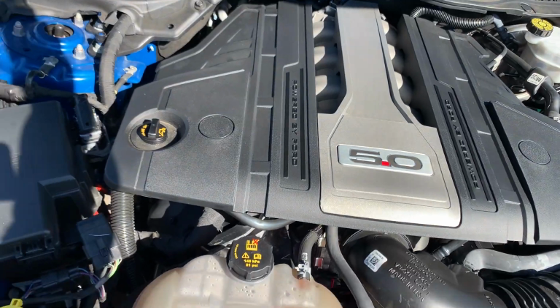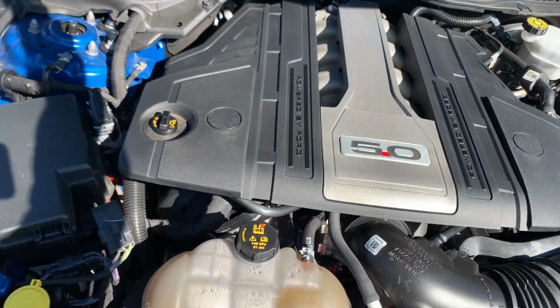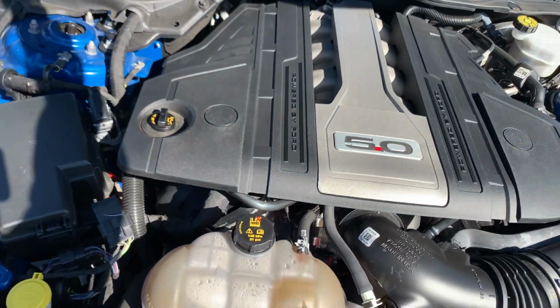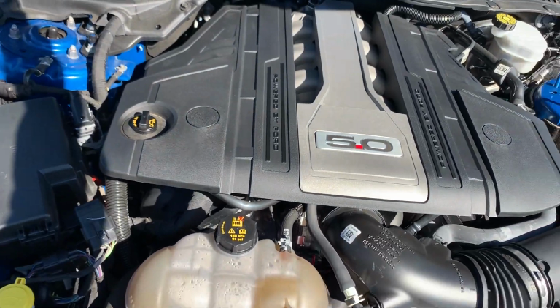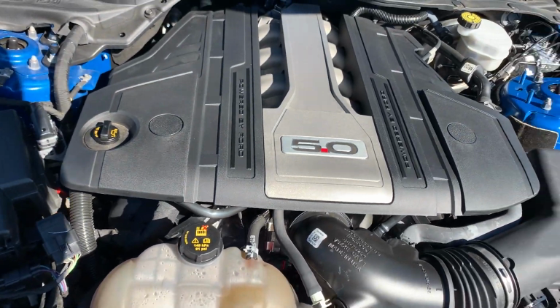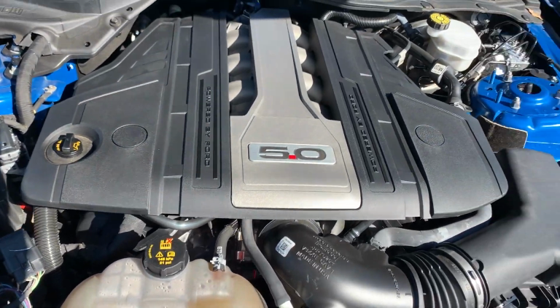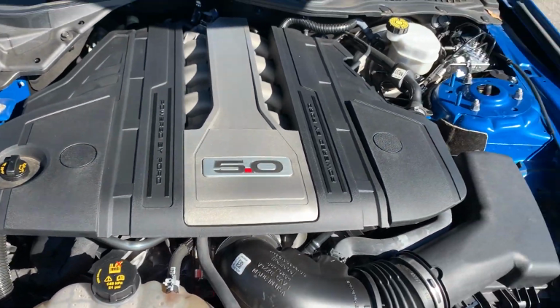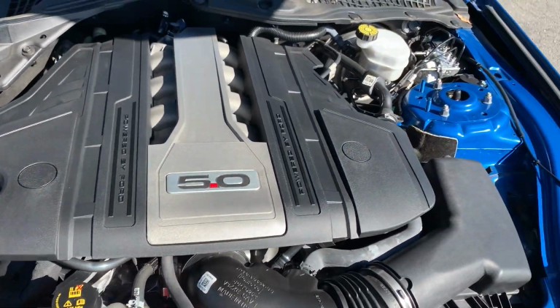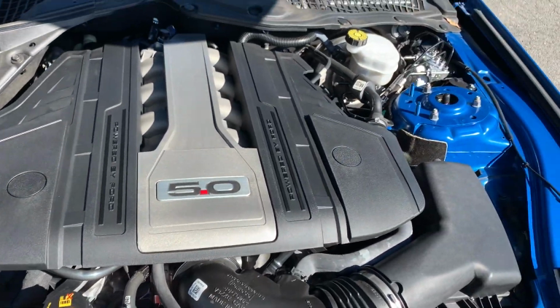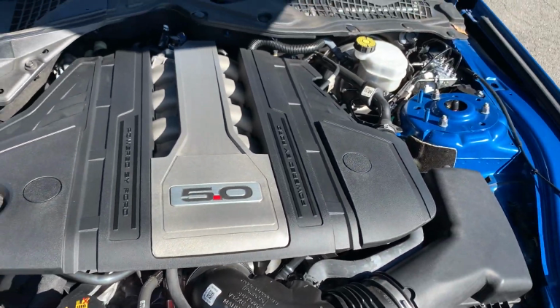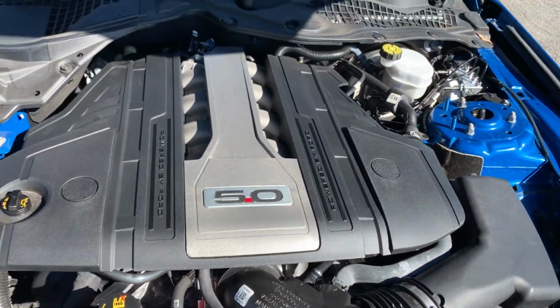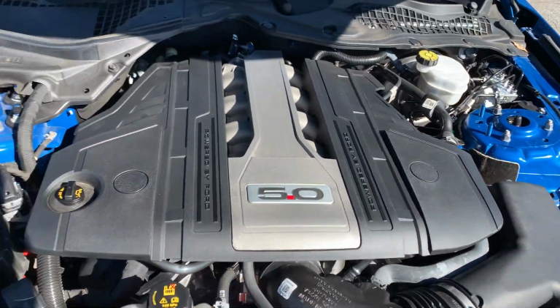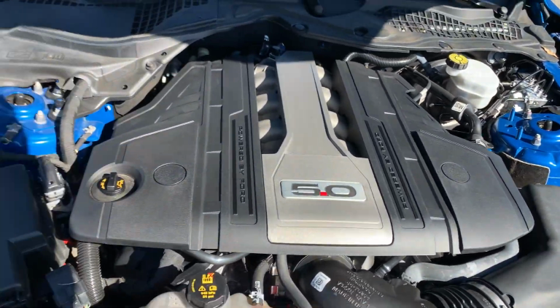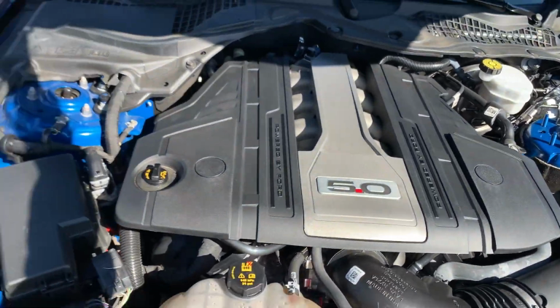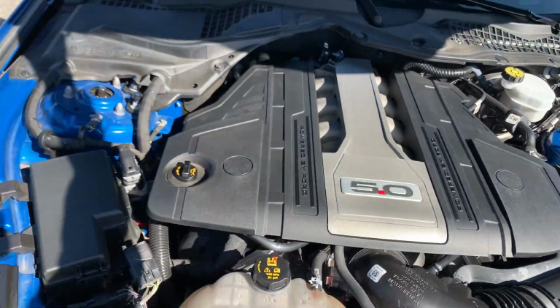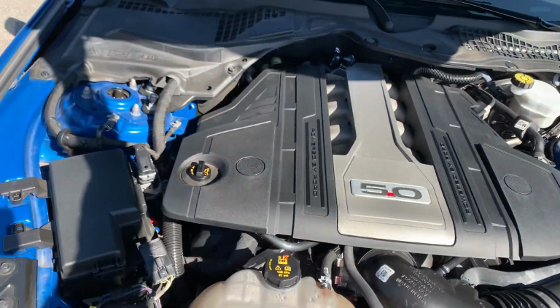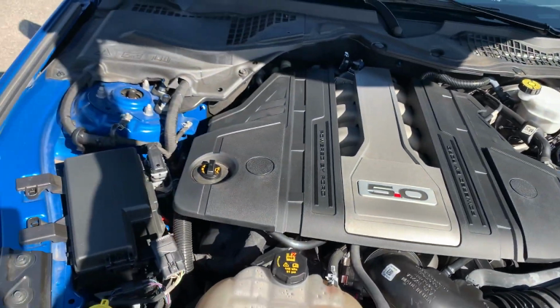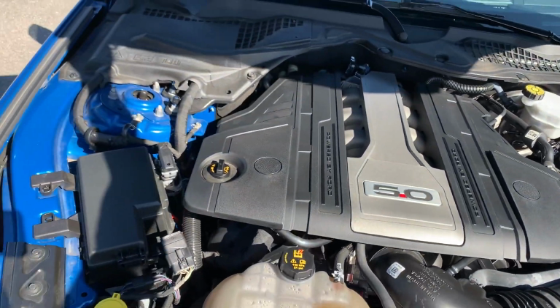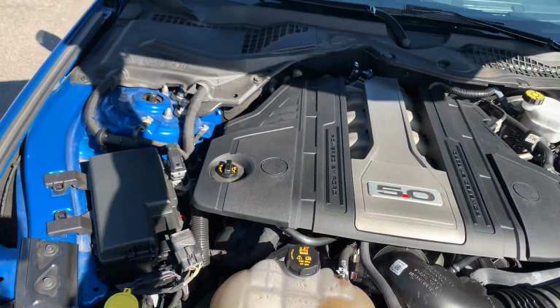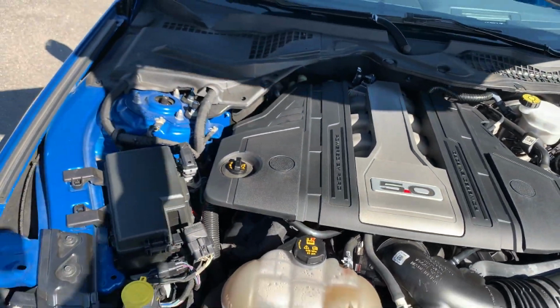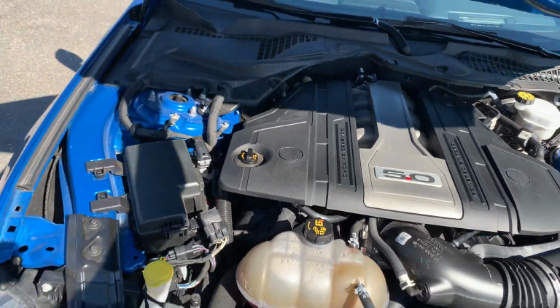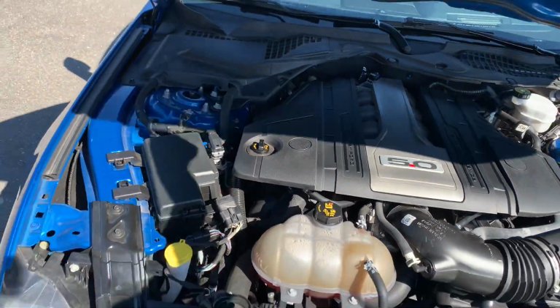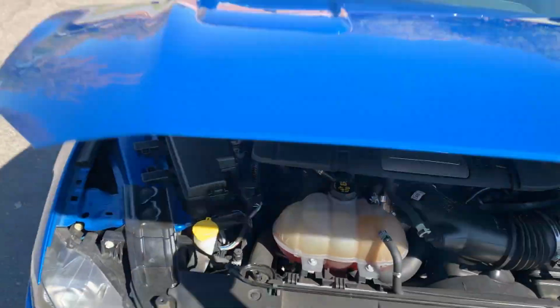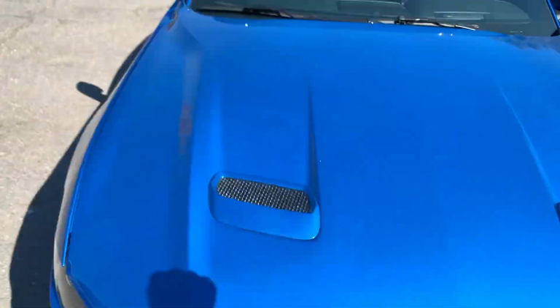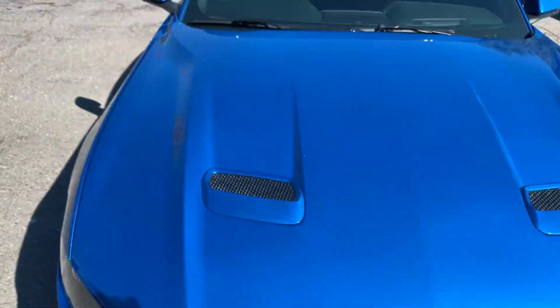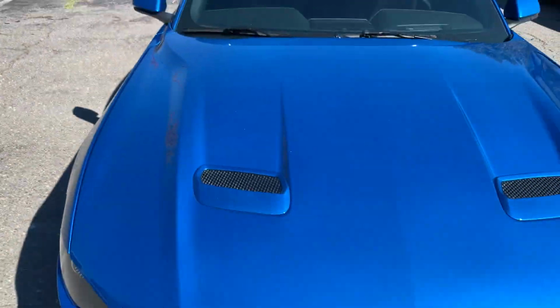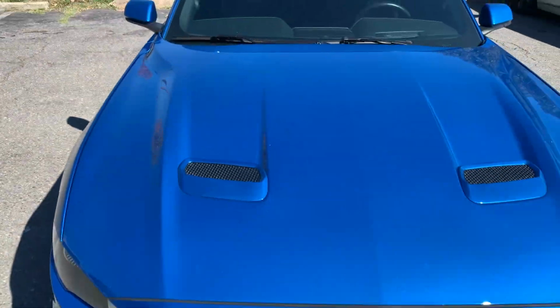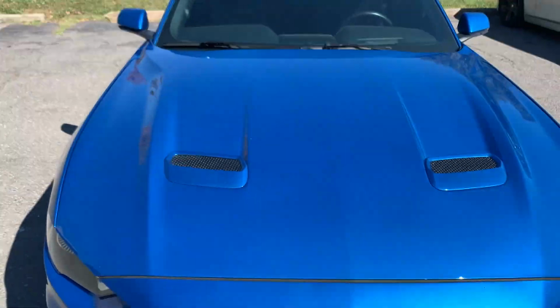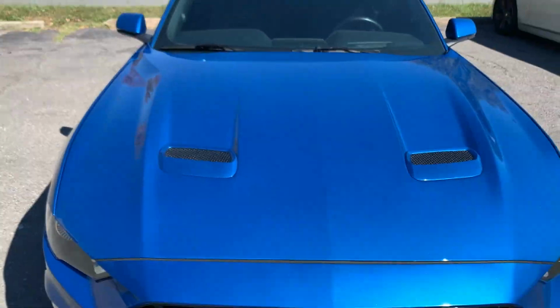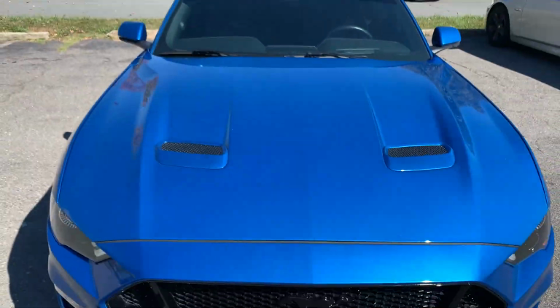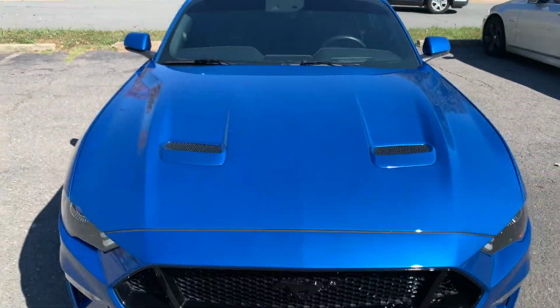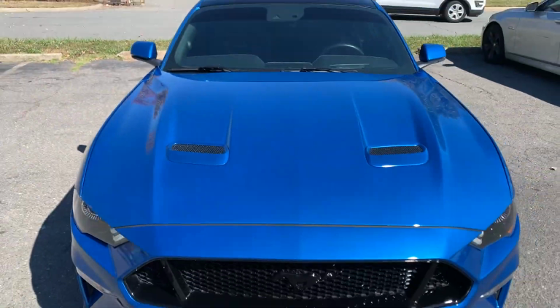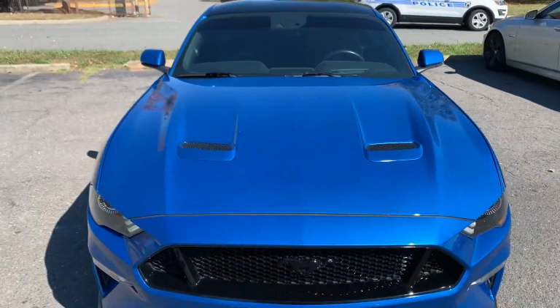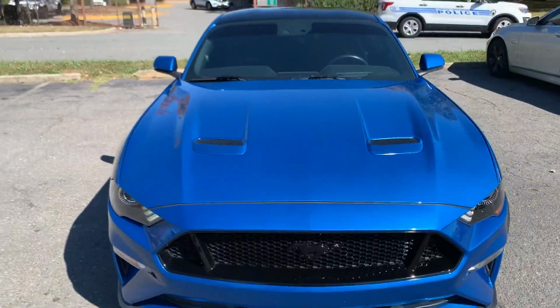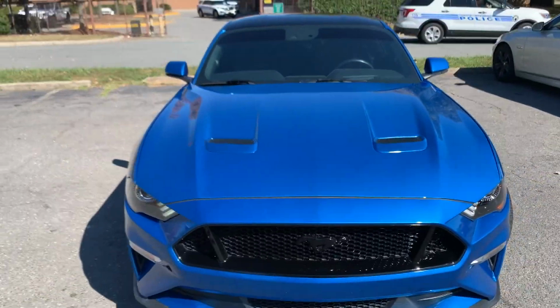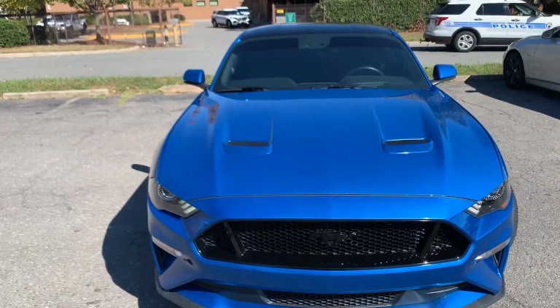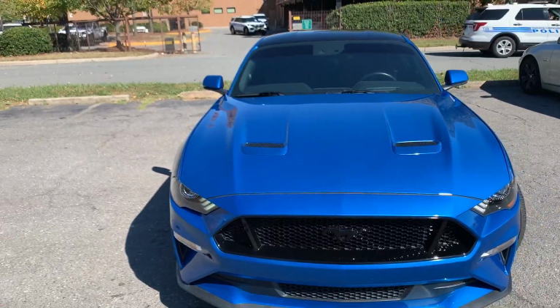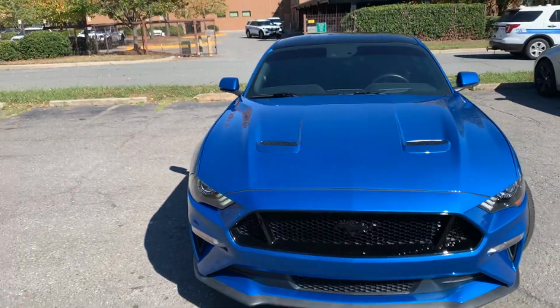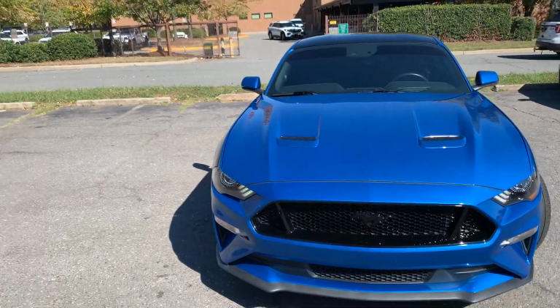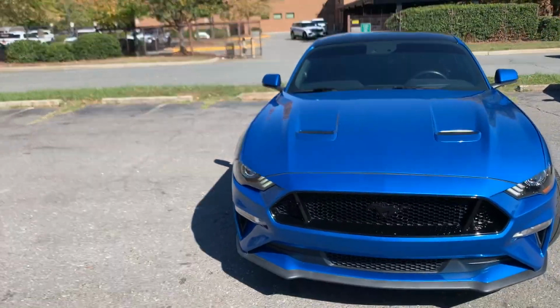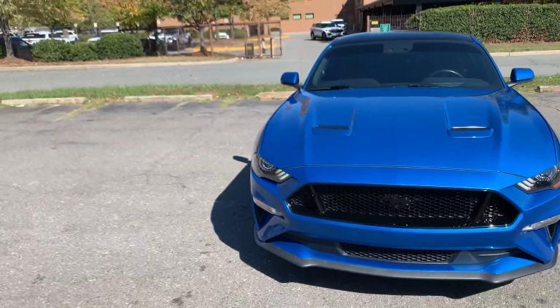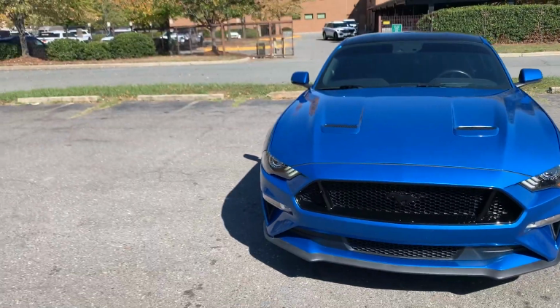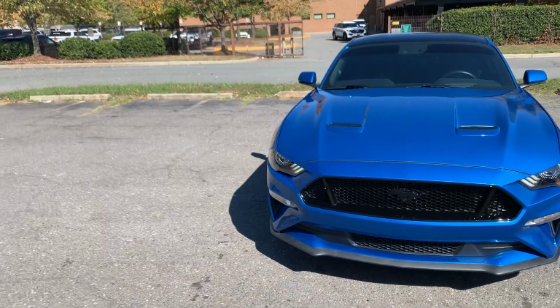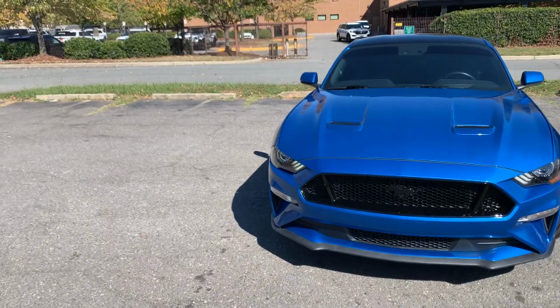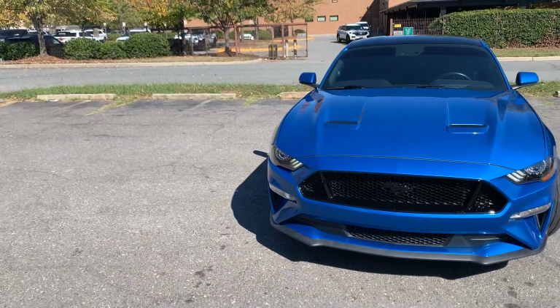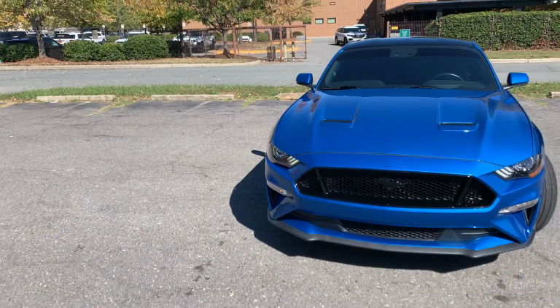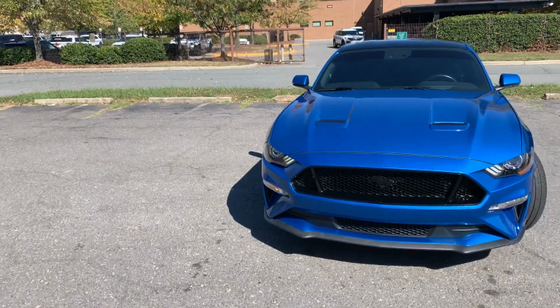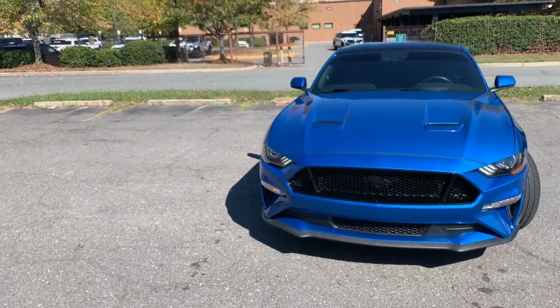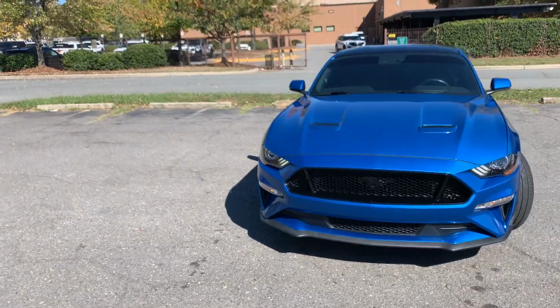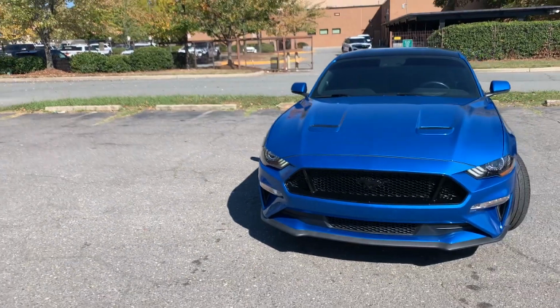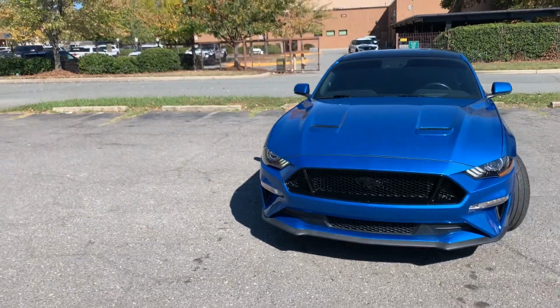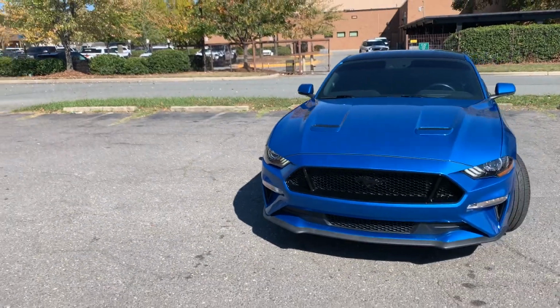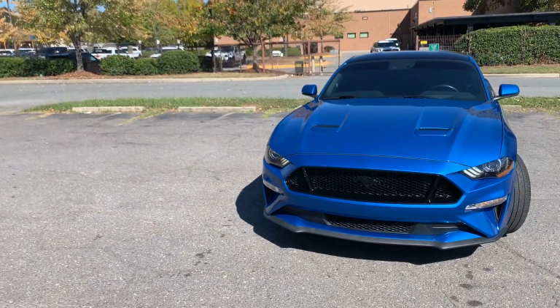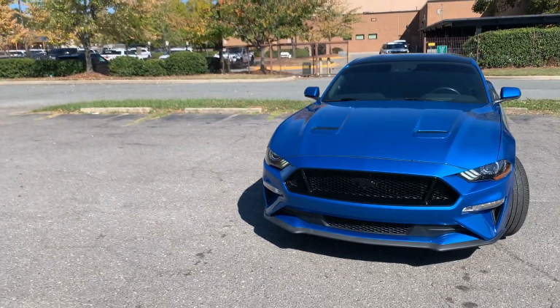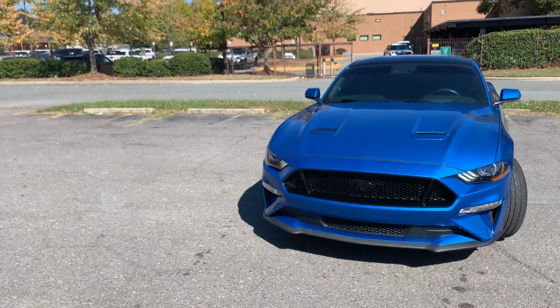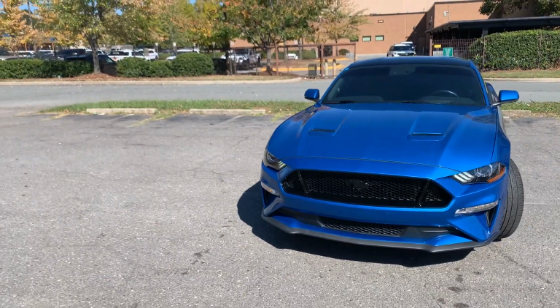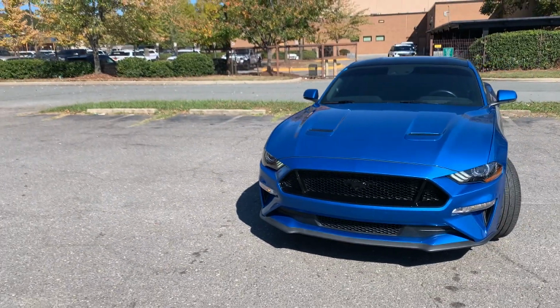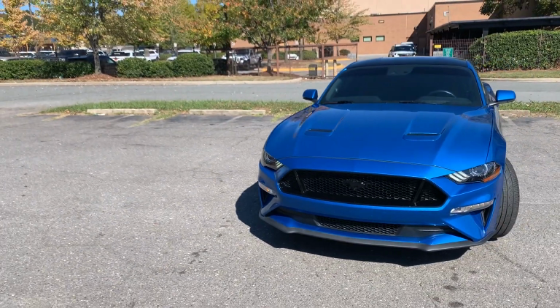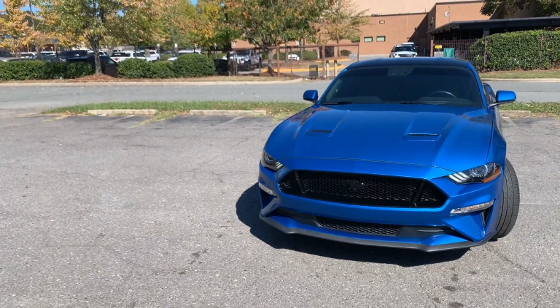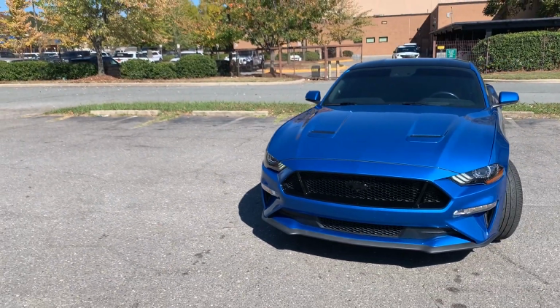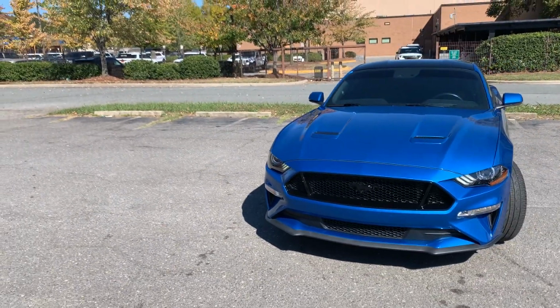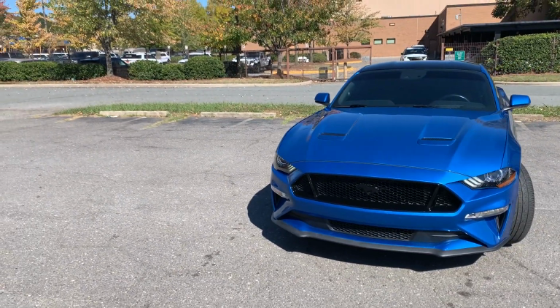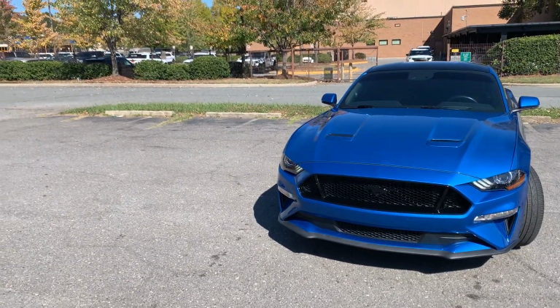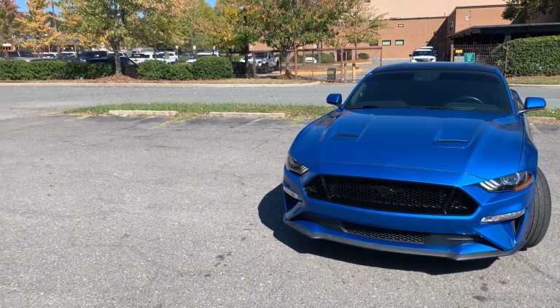No rust, dirt, debris, or corrosion to be found. This vehicle is still under full factory warranty. Just an amazing vehicle.